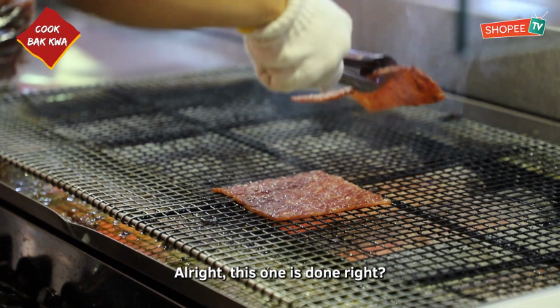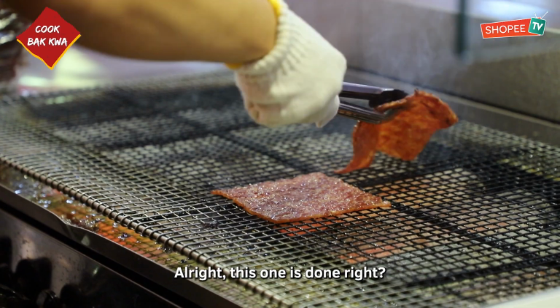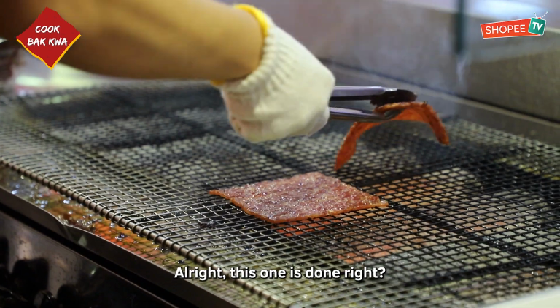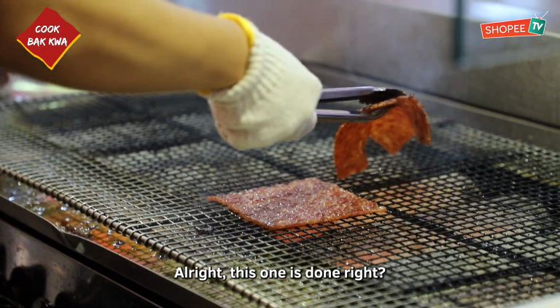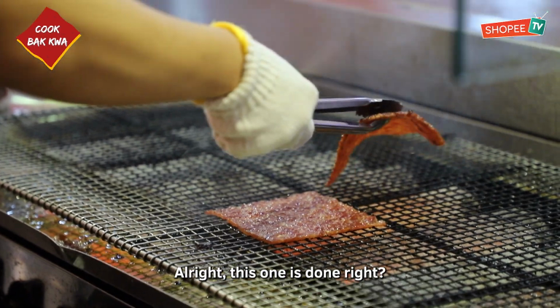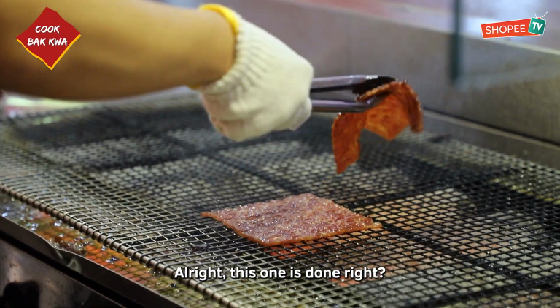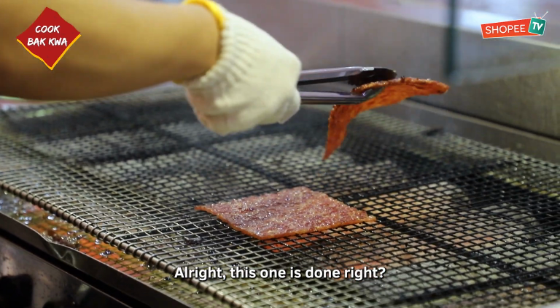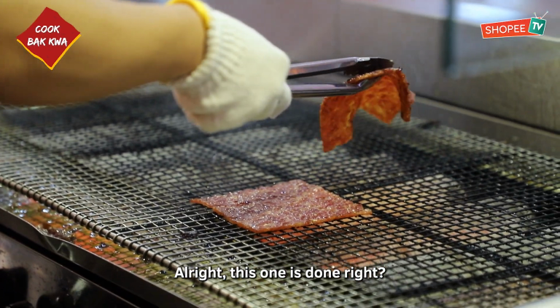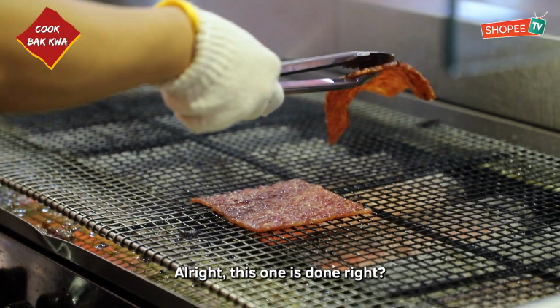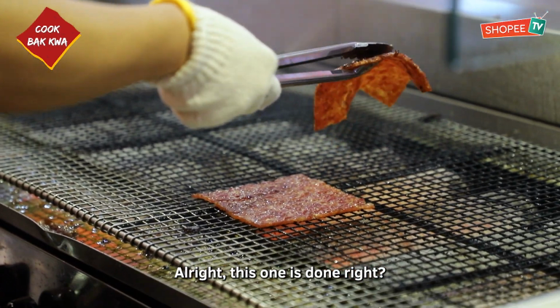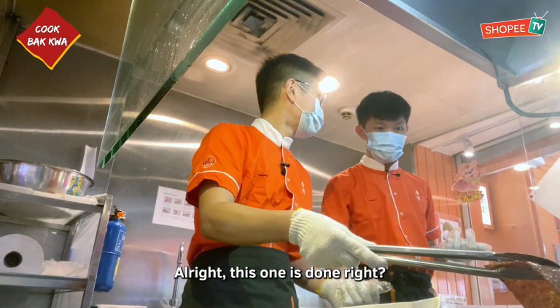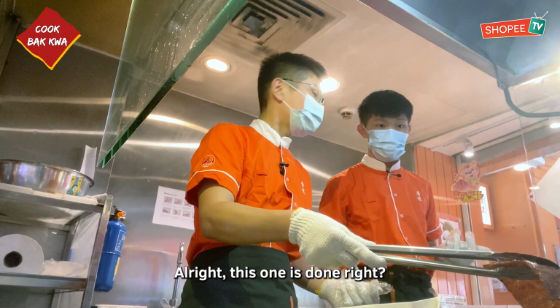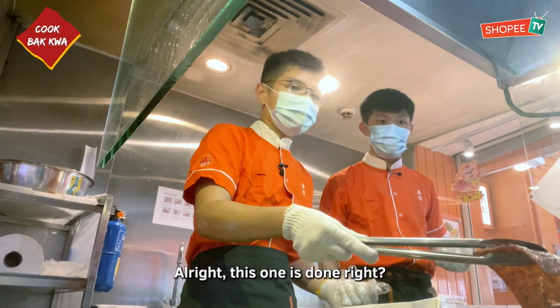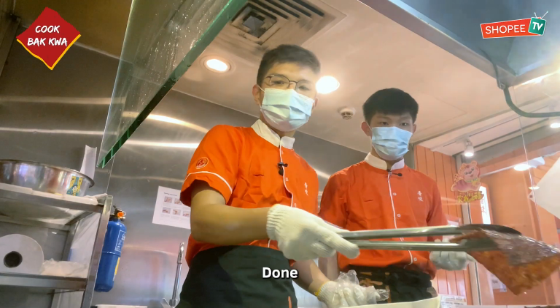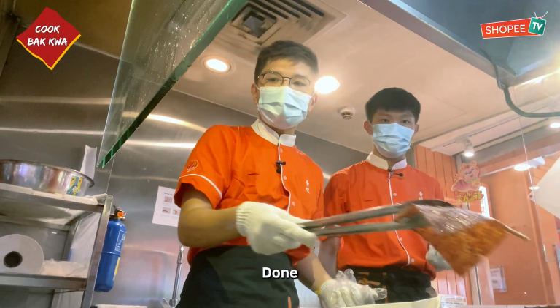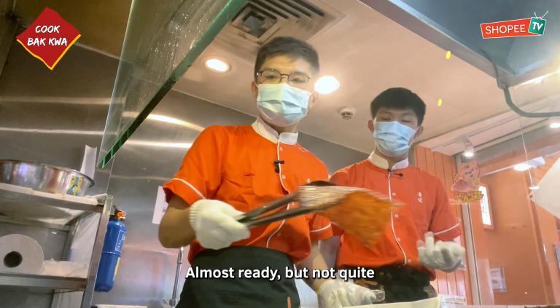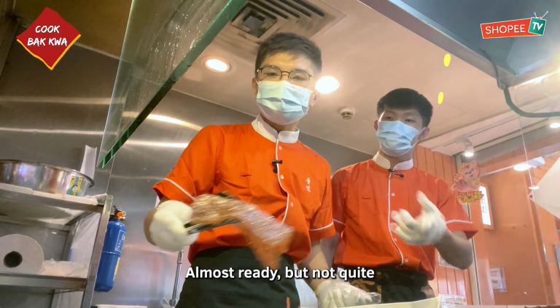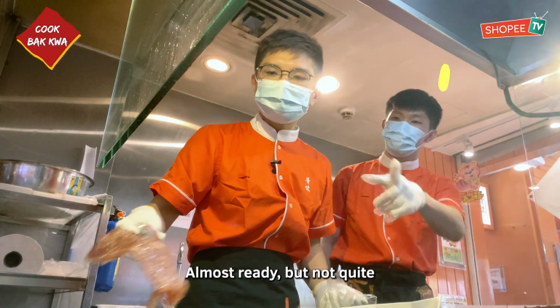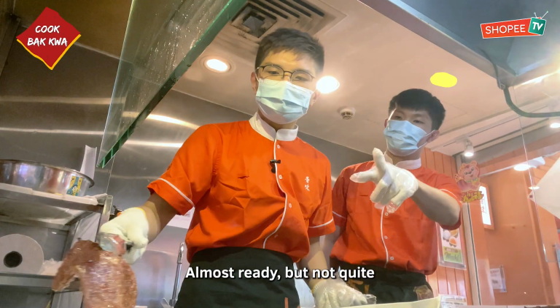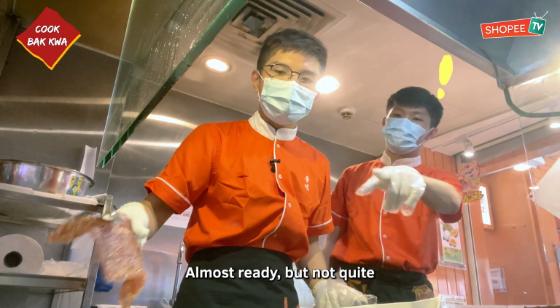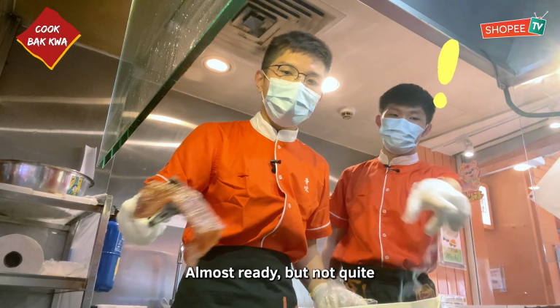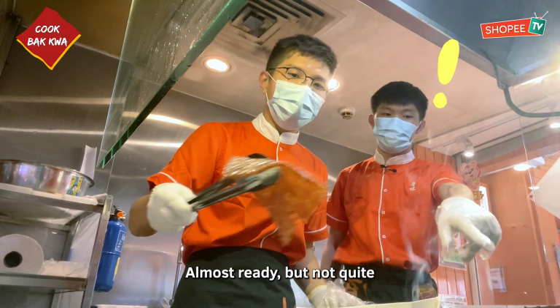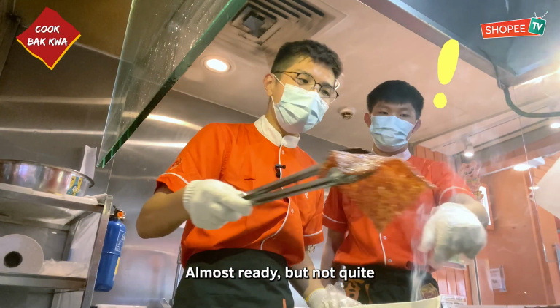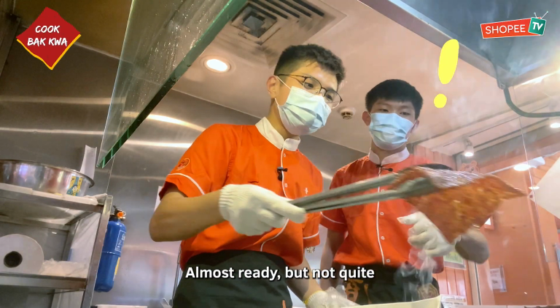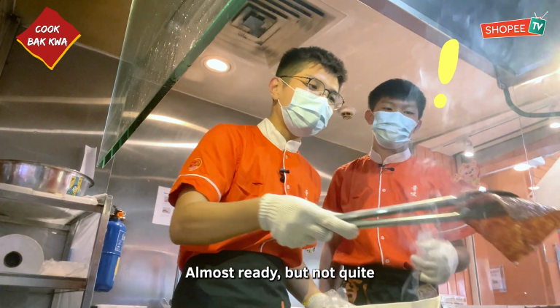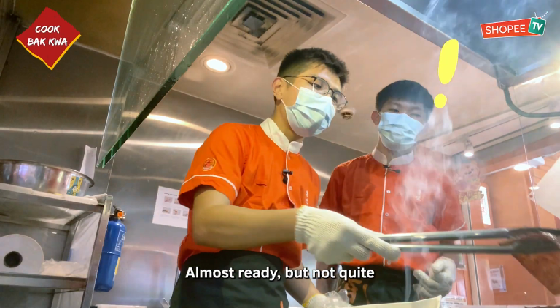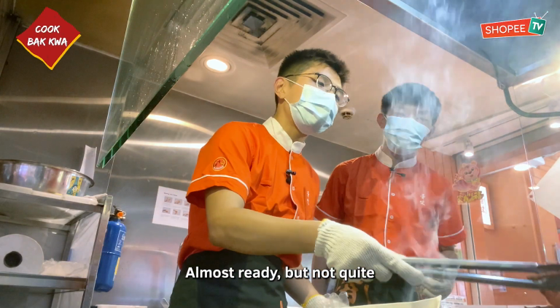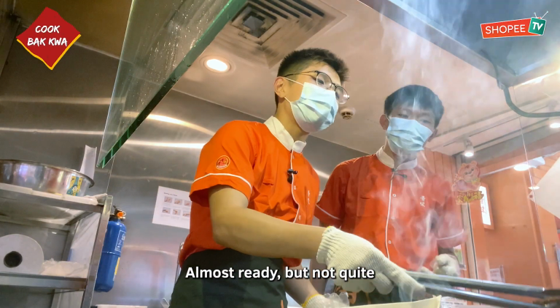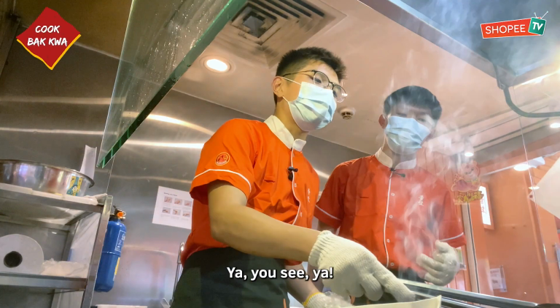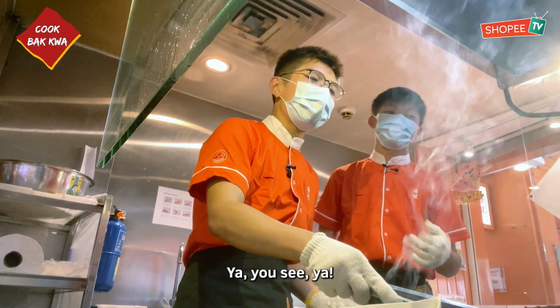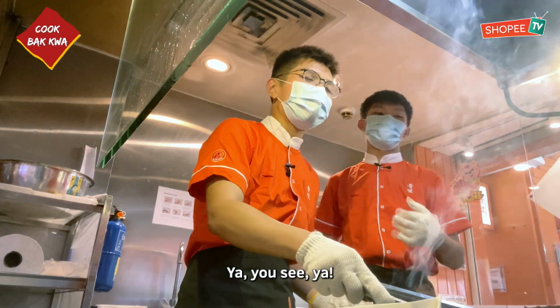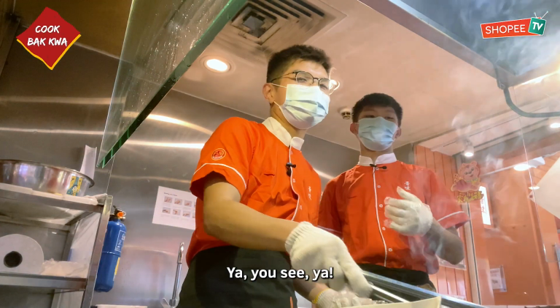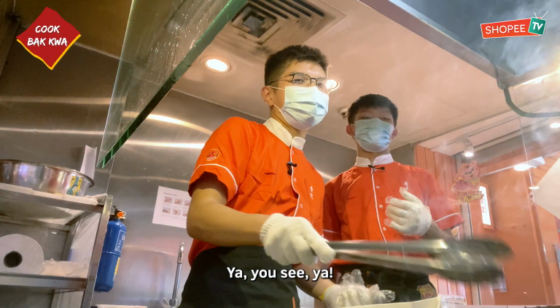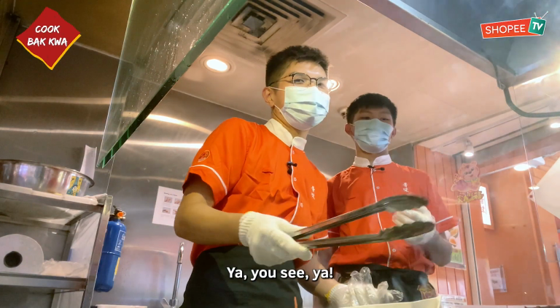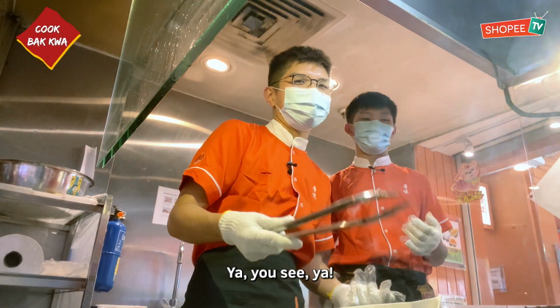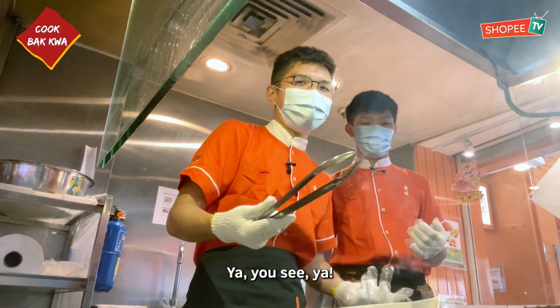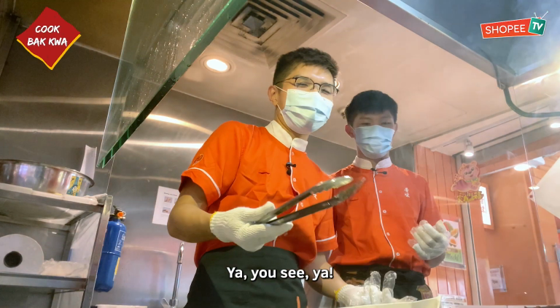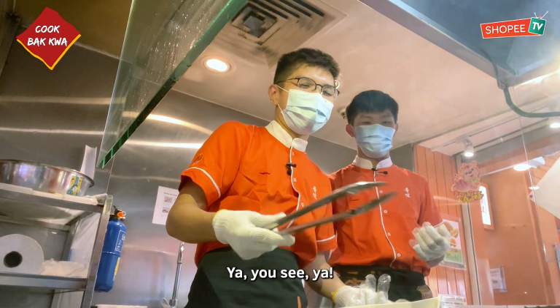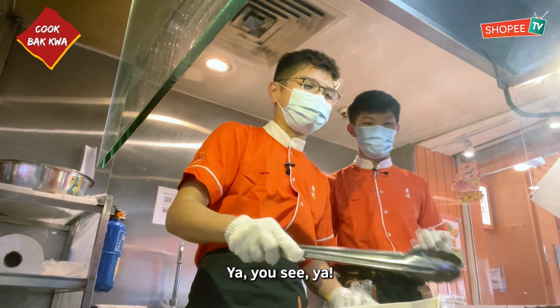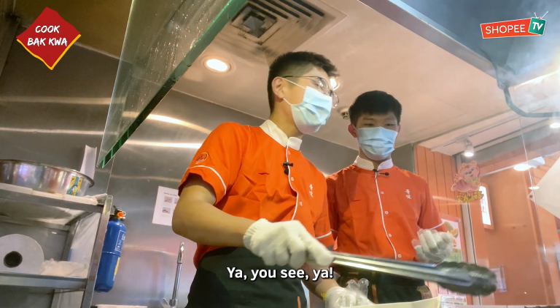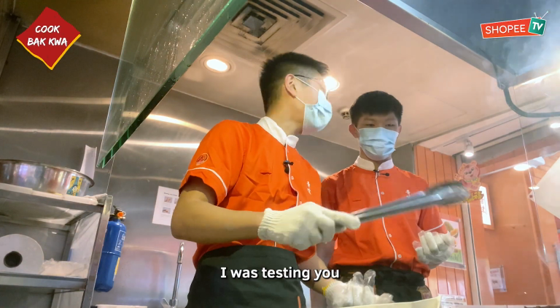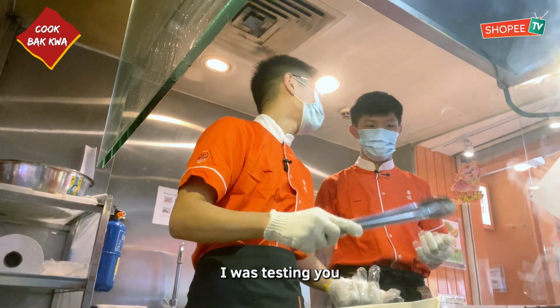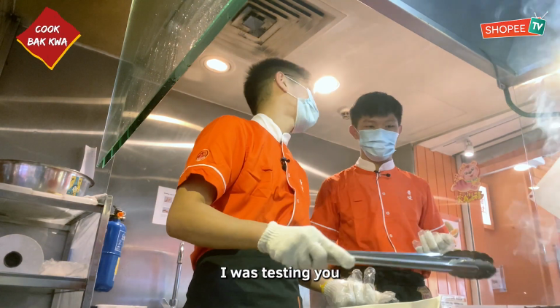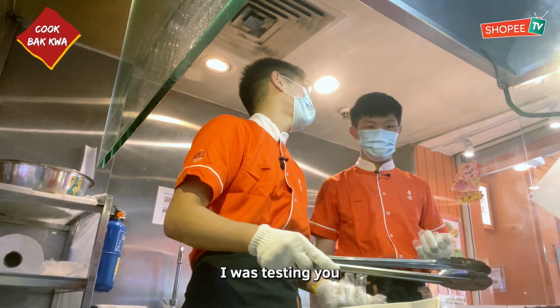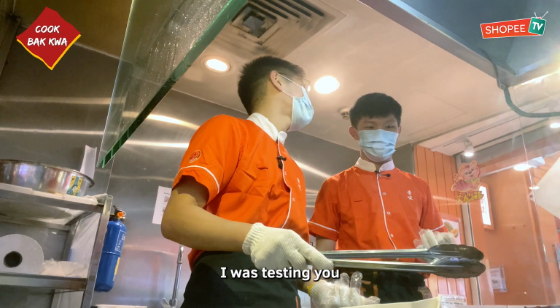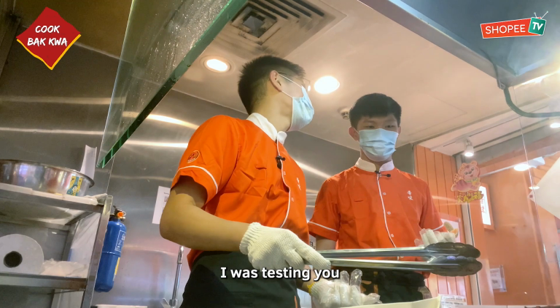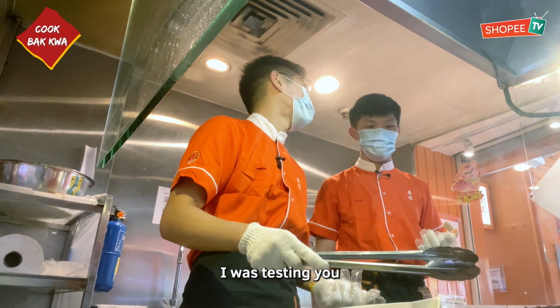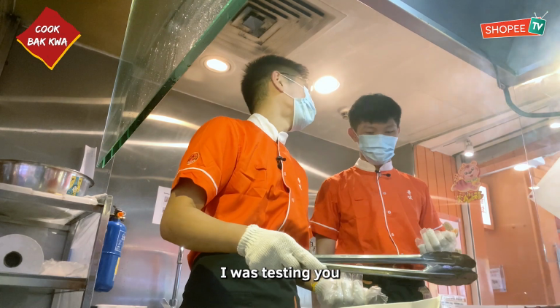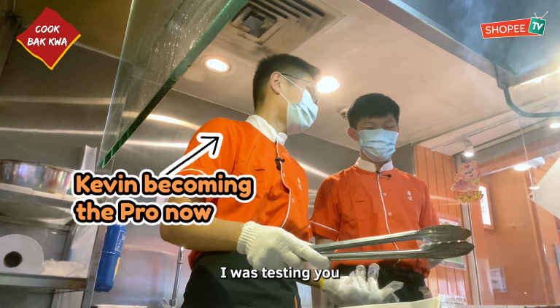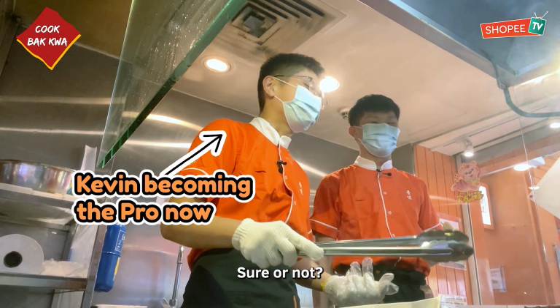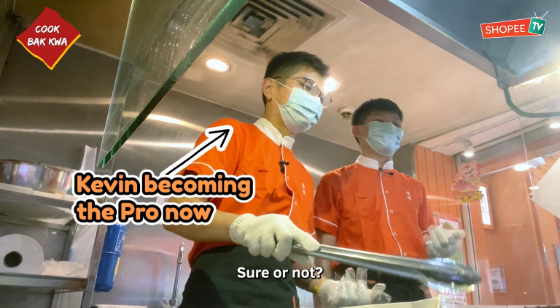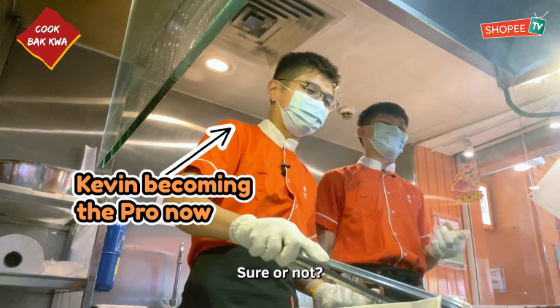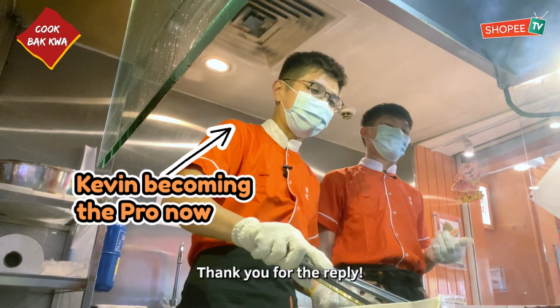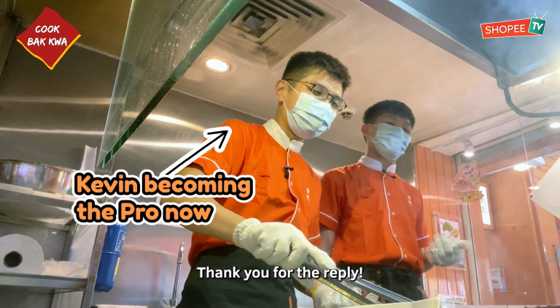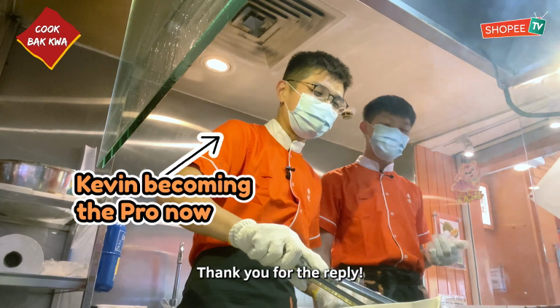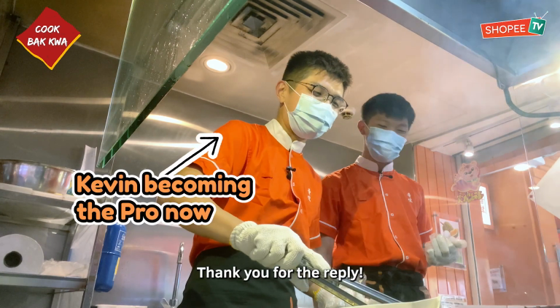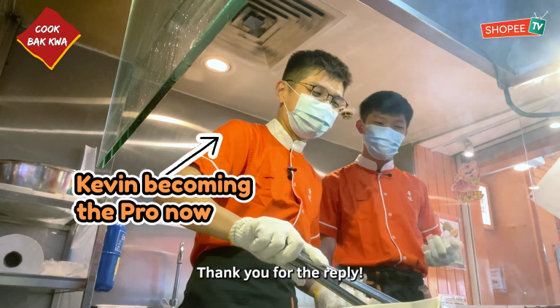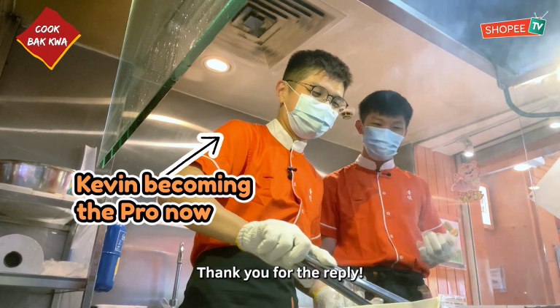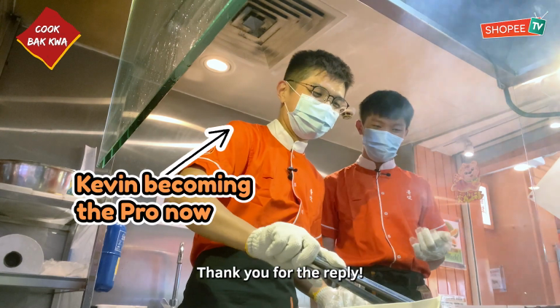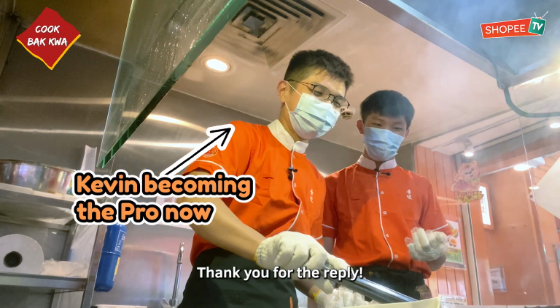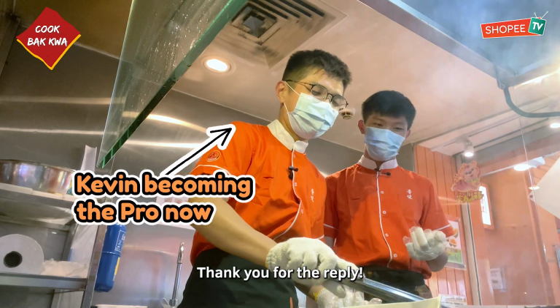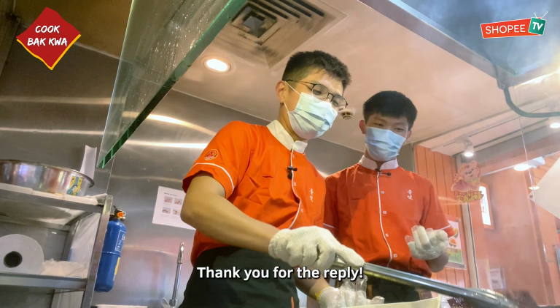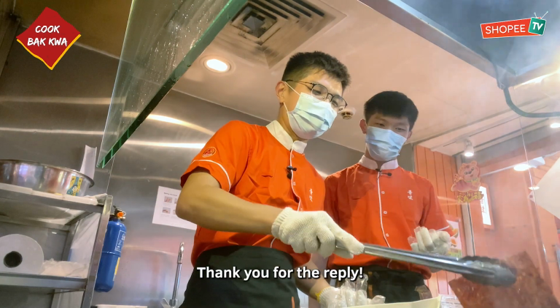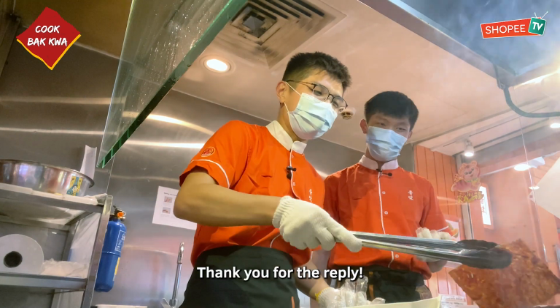All right, this one is done, right? Done, almost already. I was testing you. Thank you for the reply.